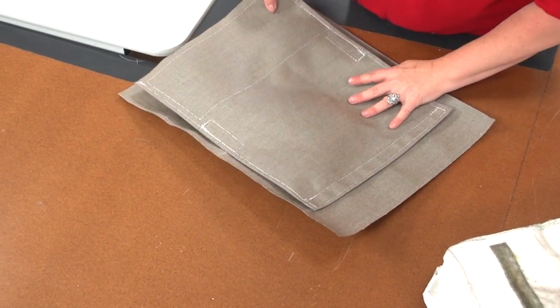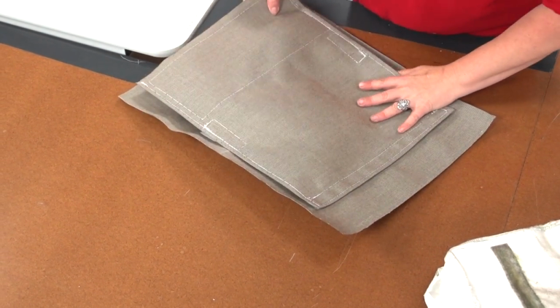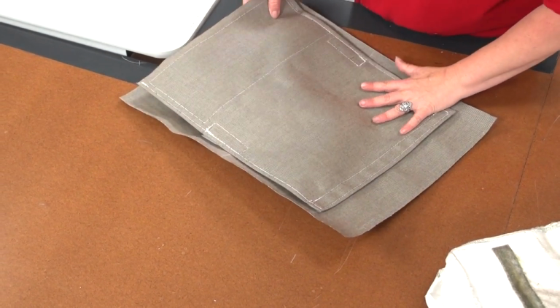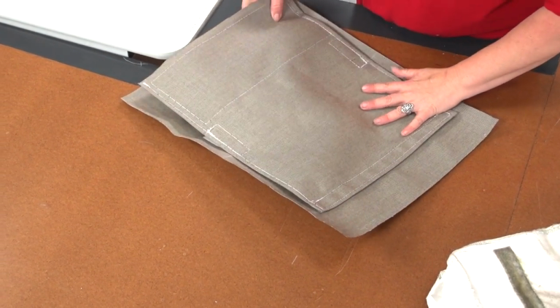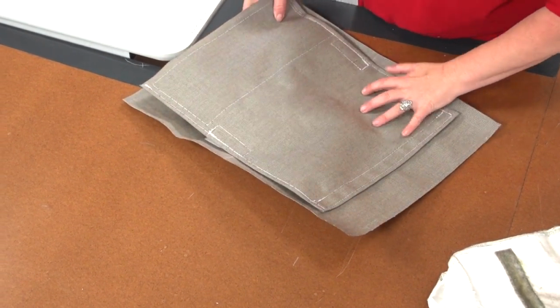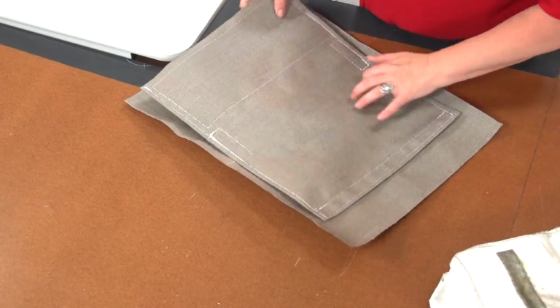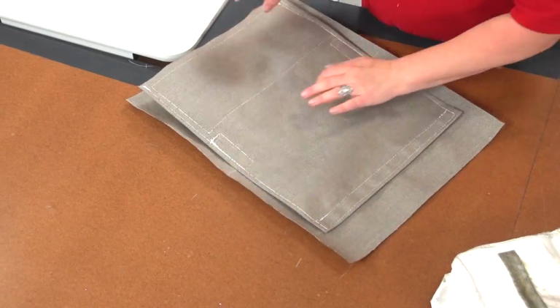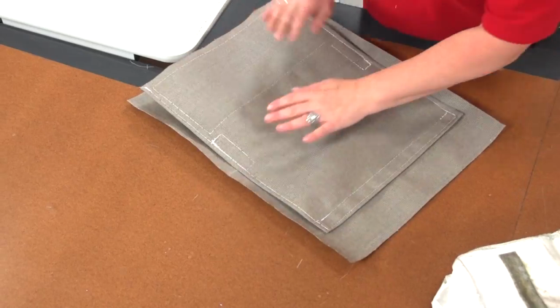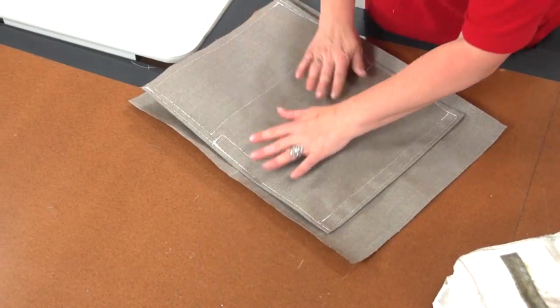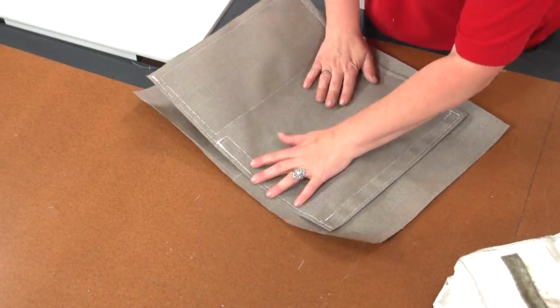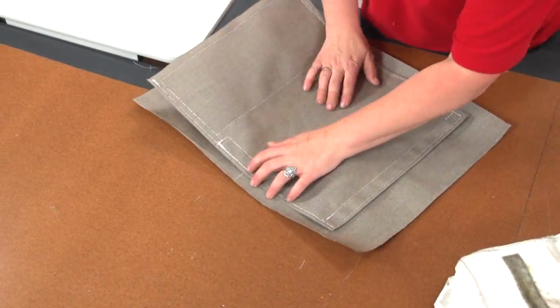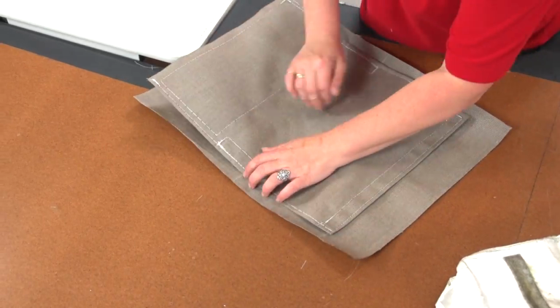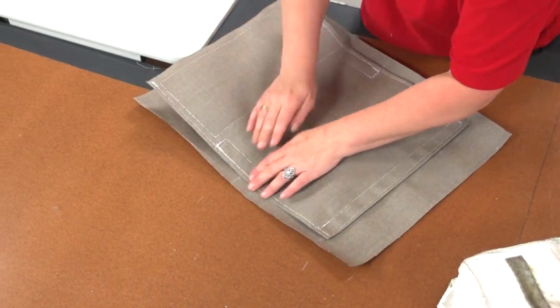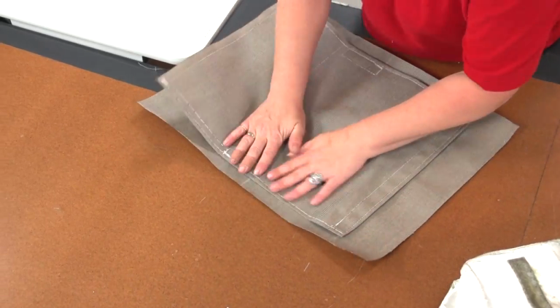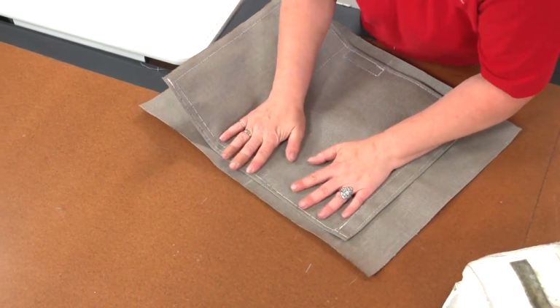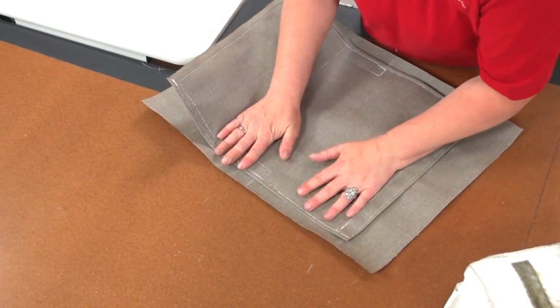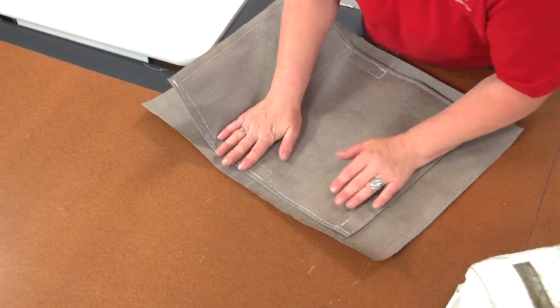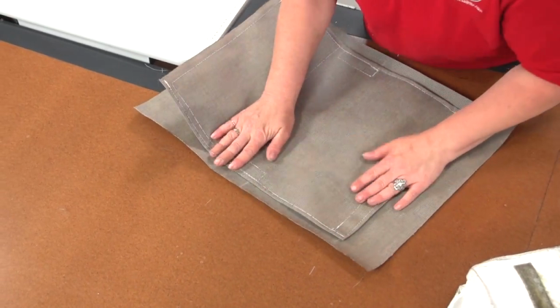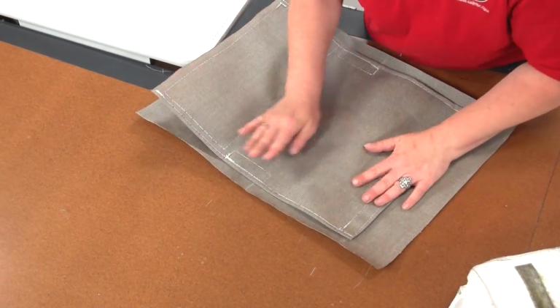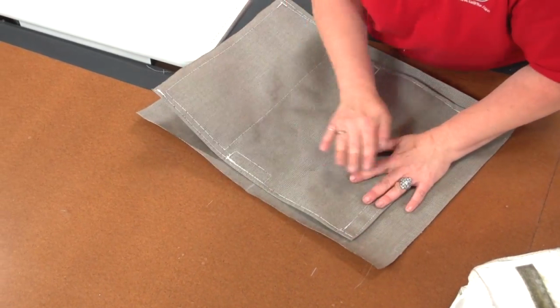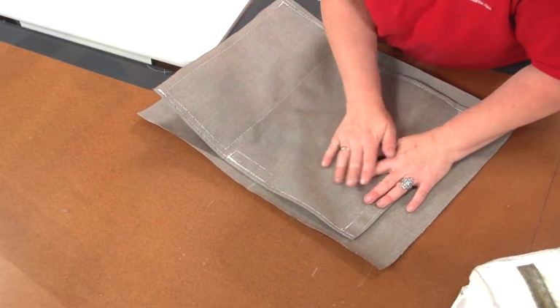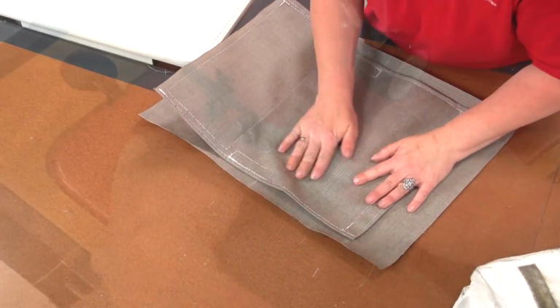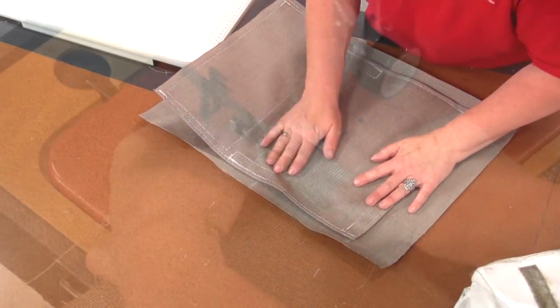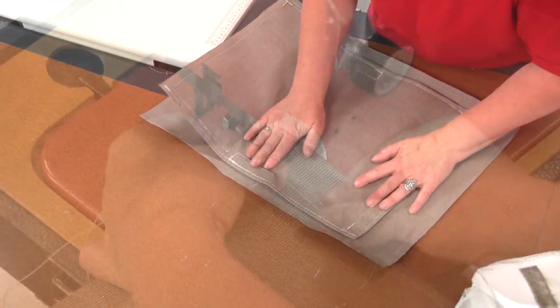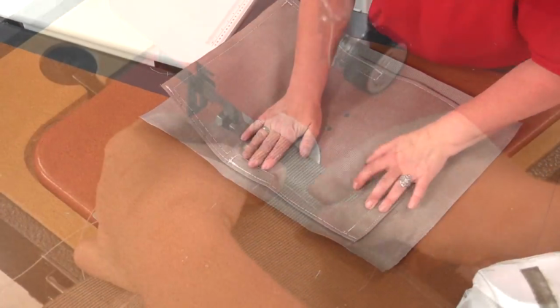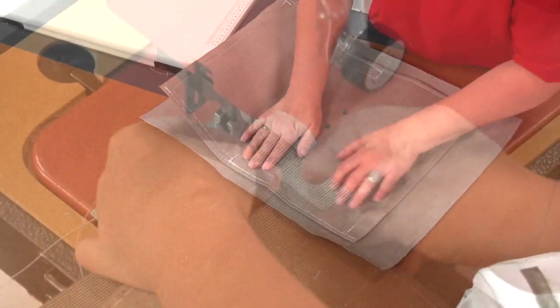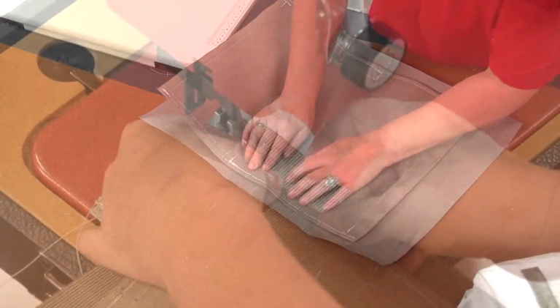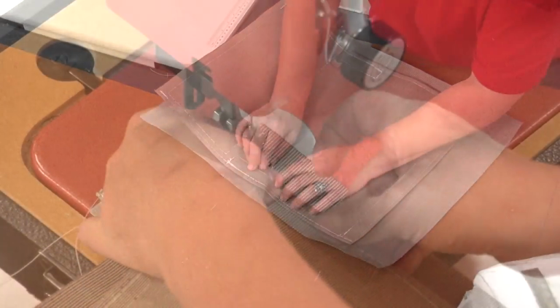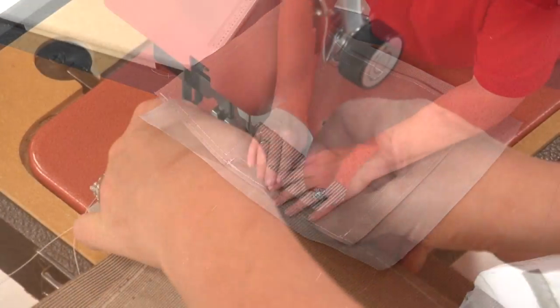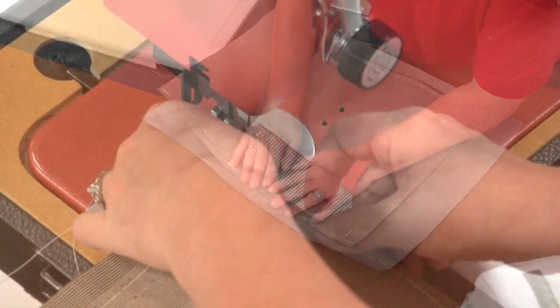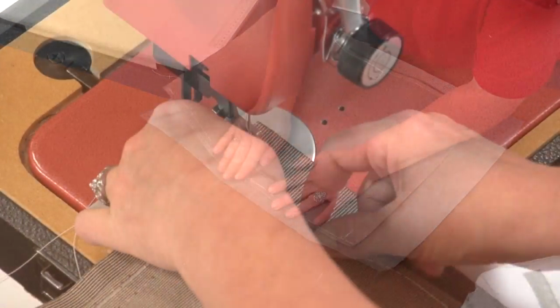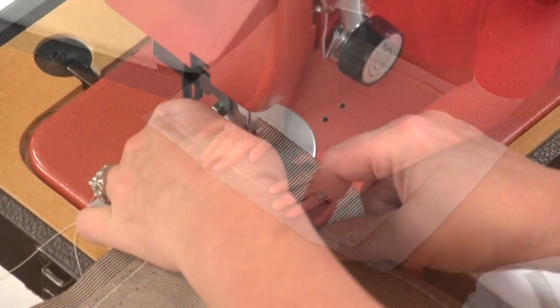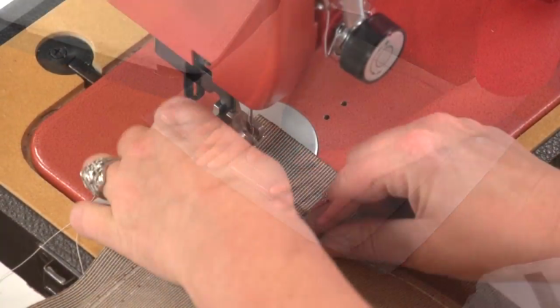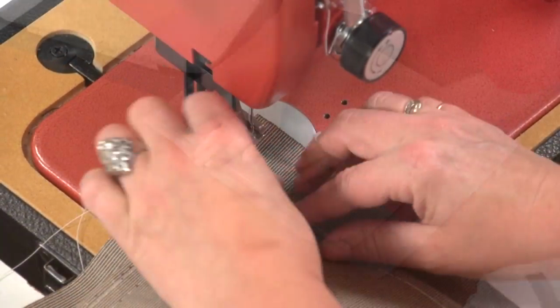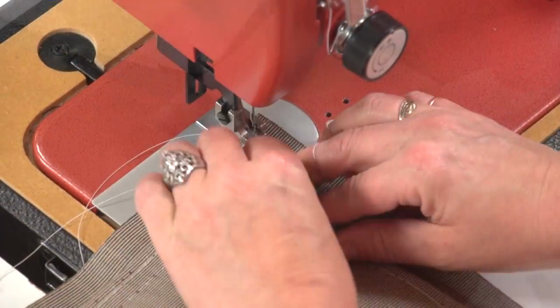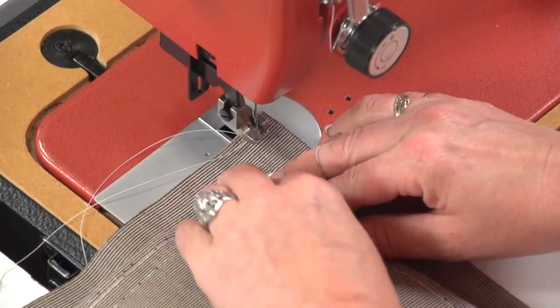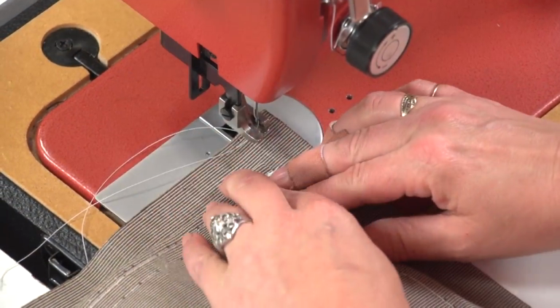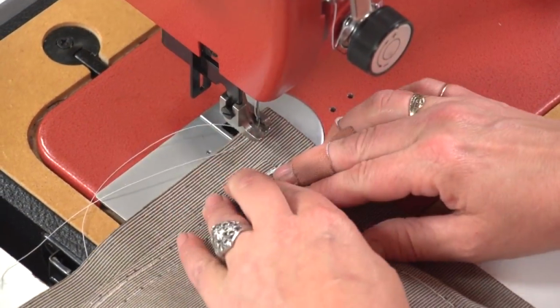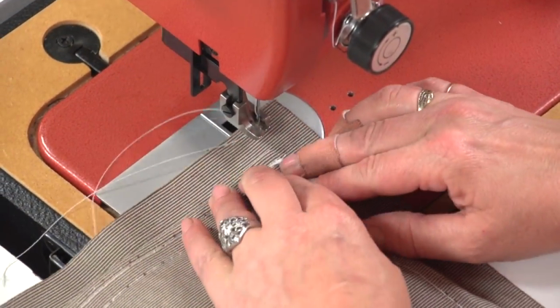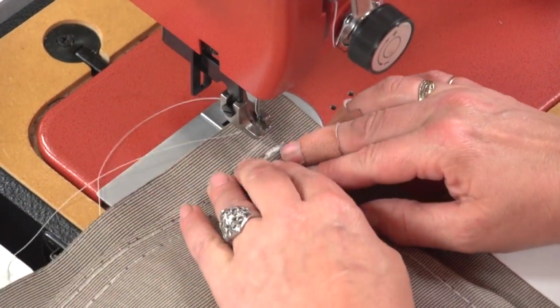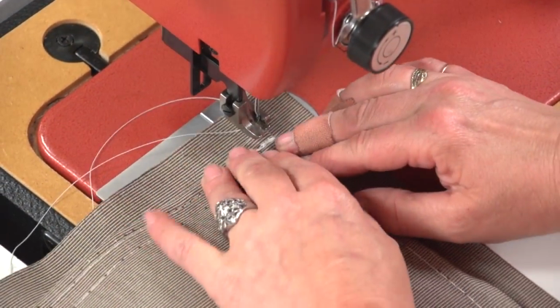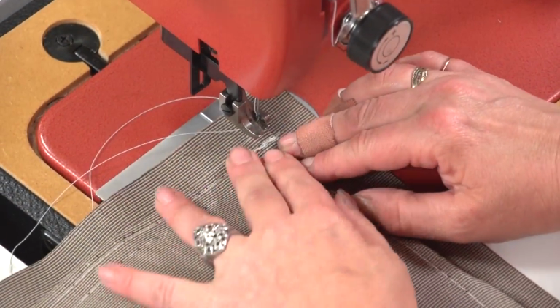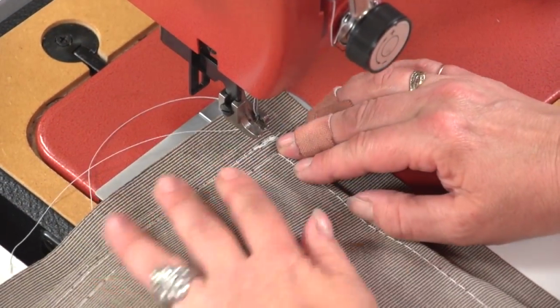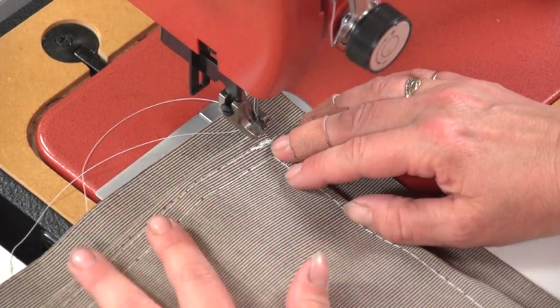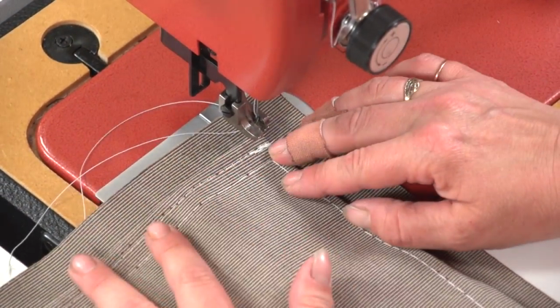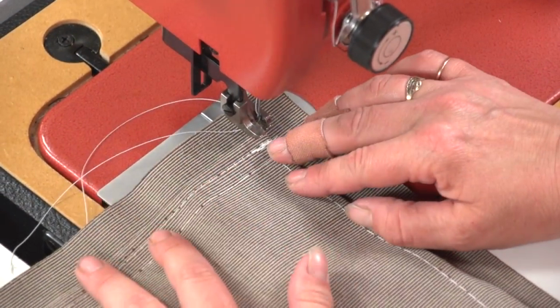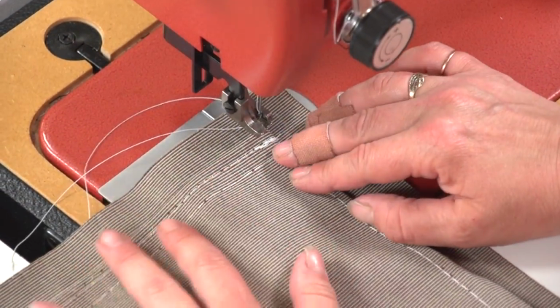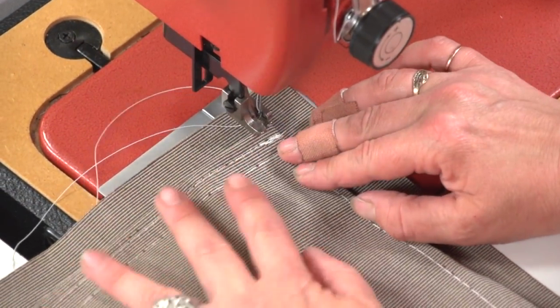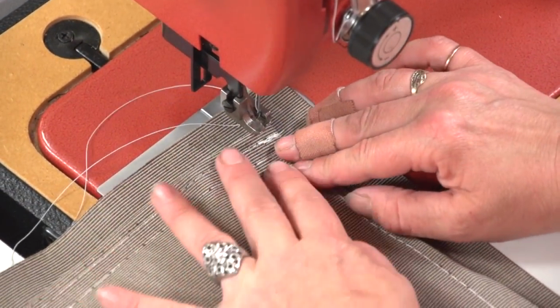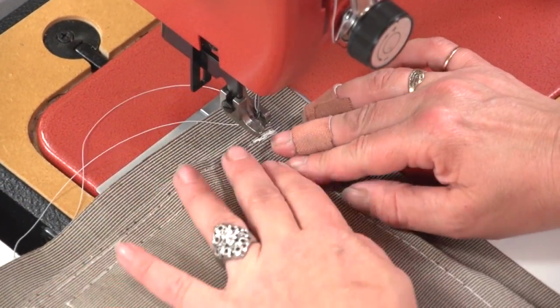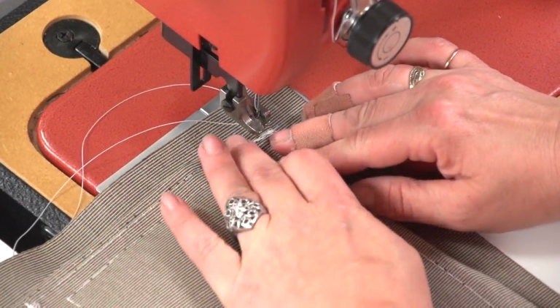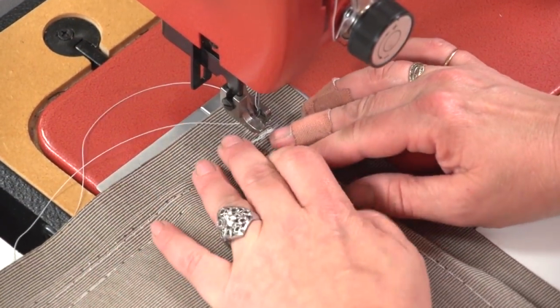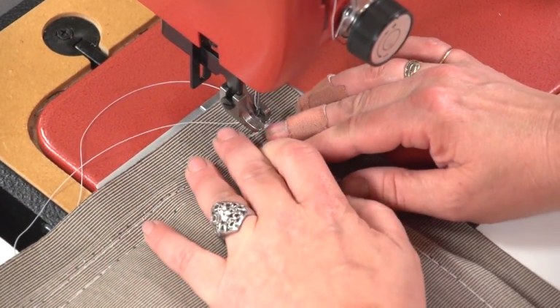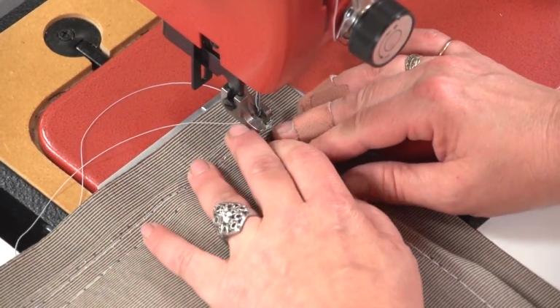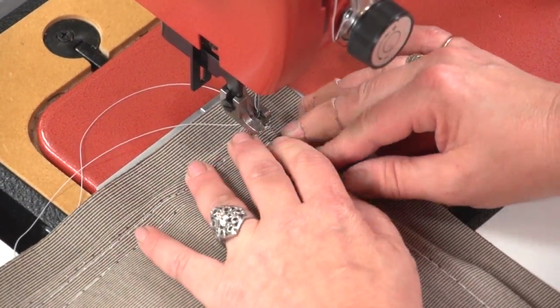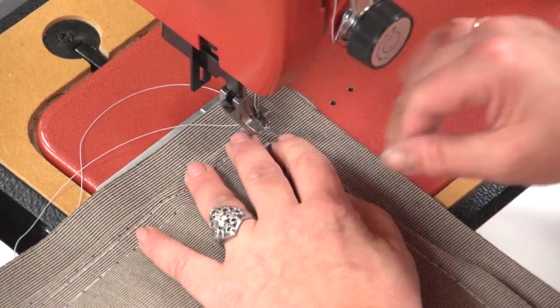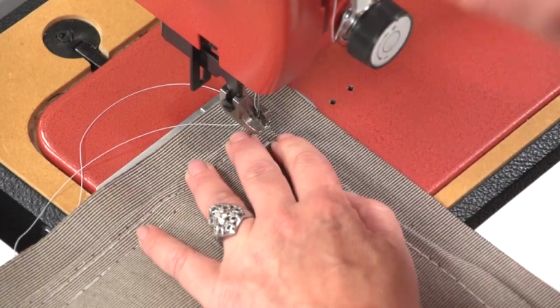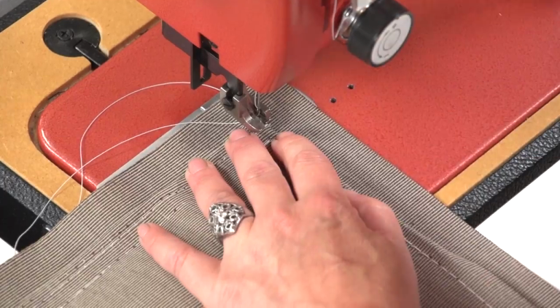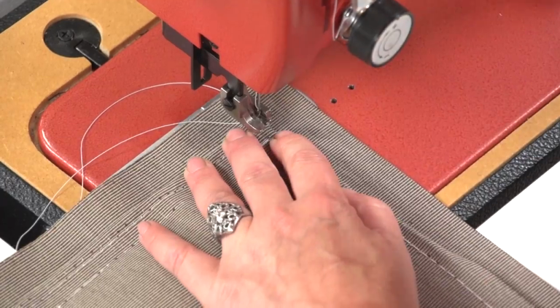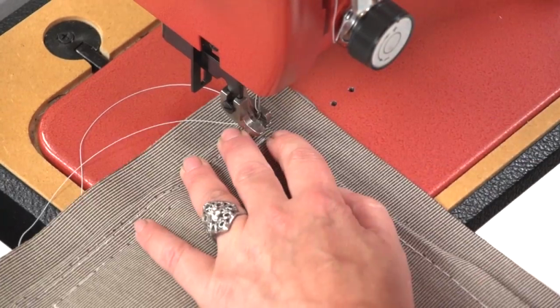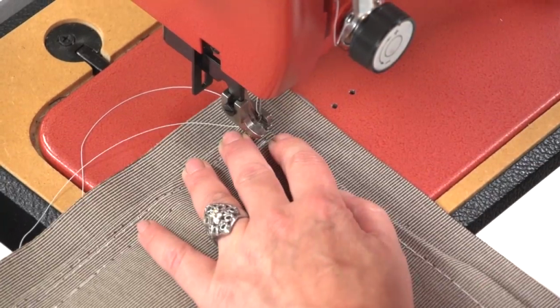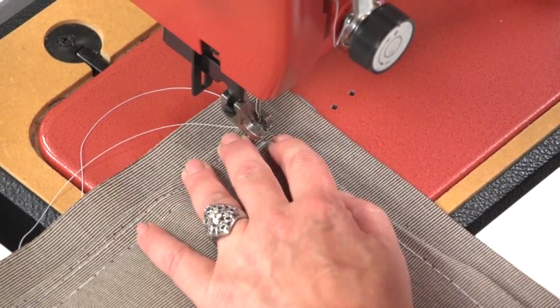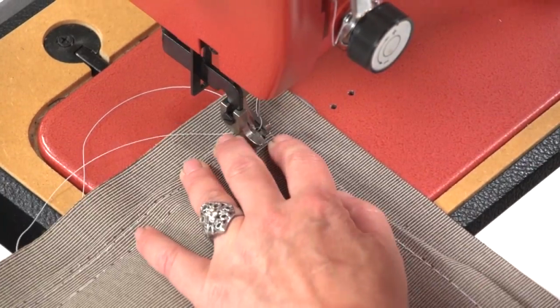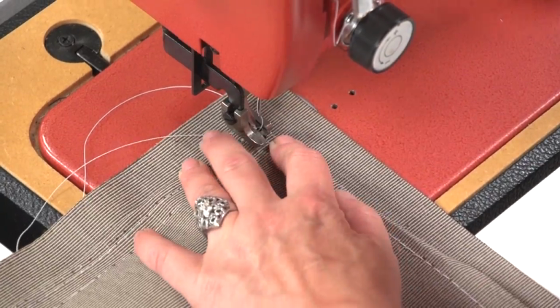Once it is sewn, position it on the back panel so the Velcro is attached and lined up accurately. Then create an approximate half inch hem along the top of the flap and sew it down to the back panel.